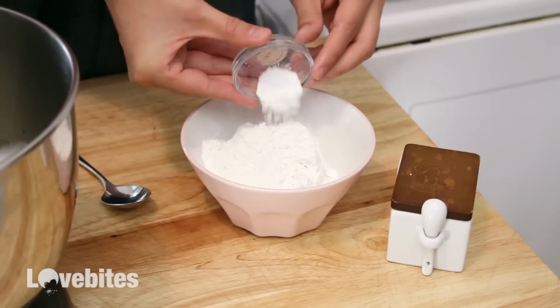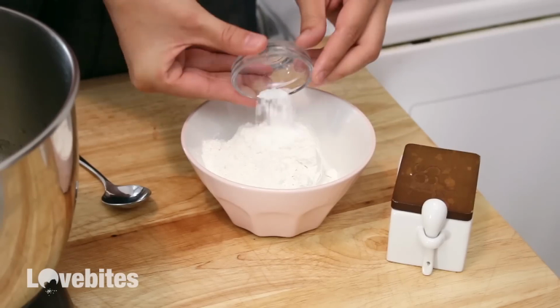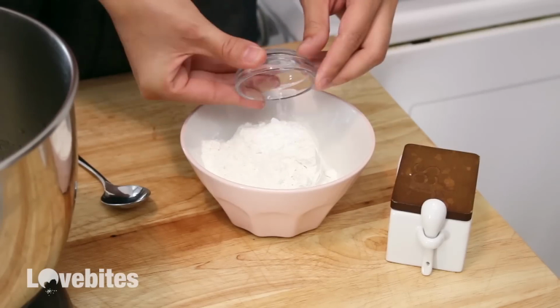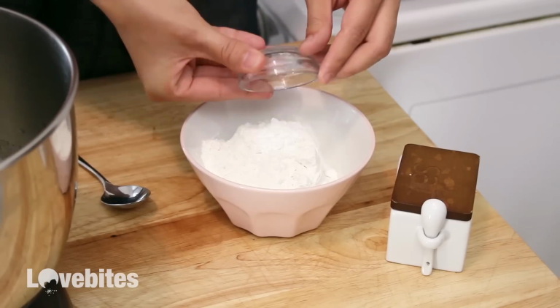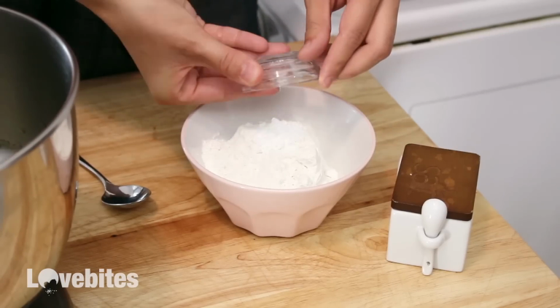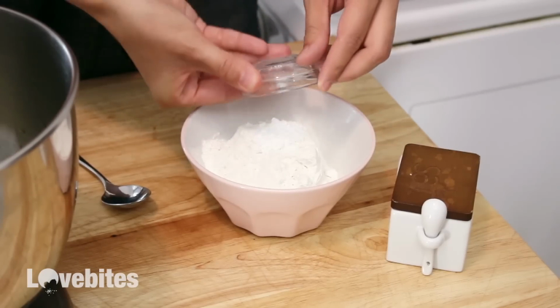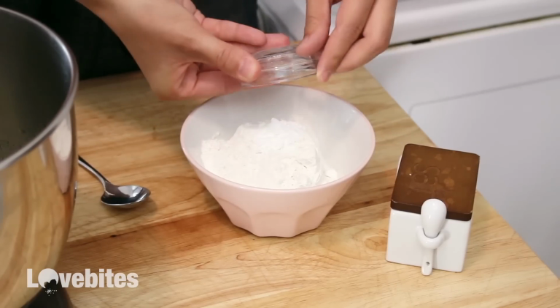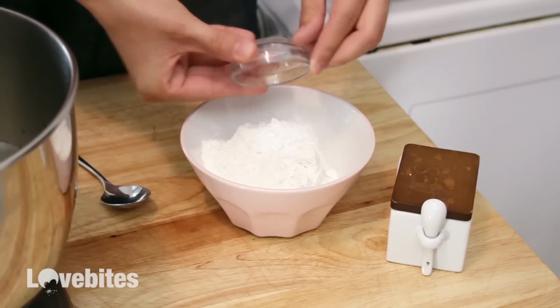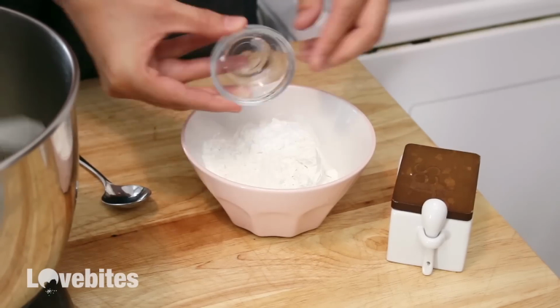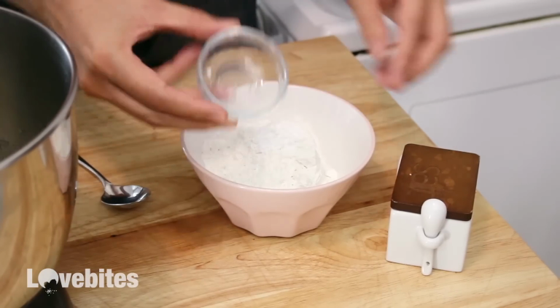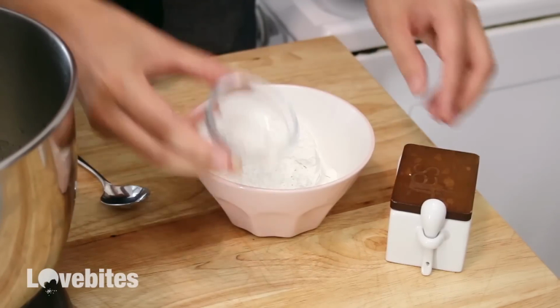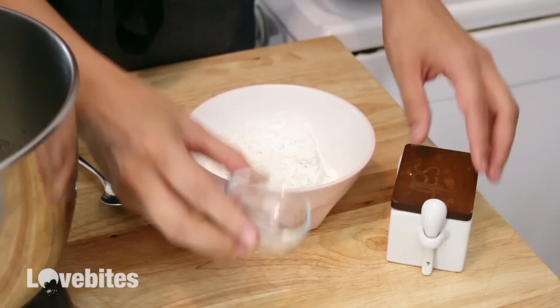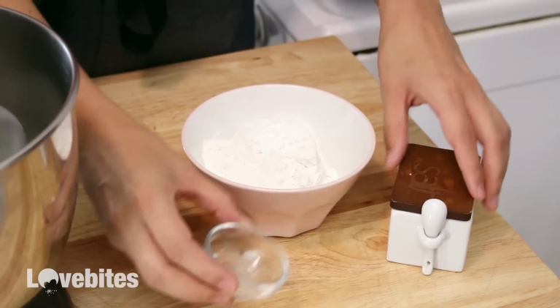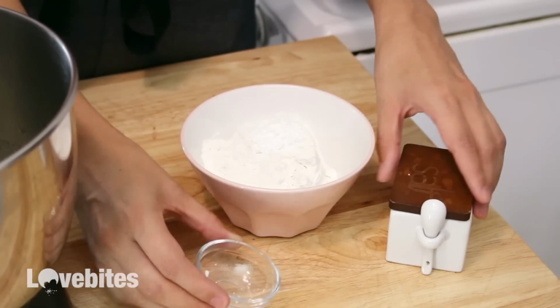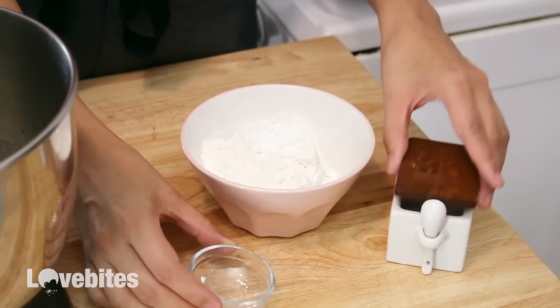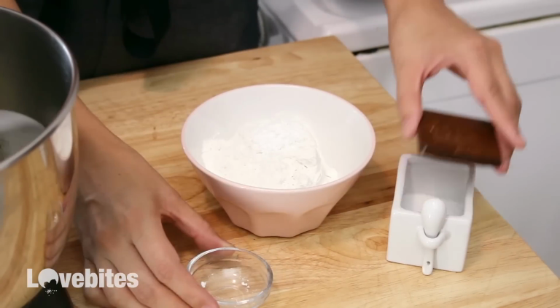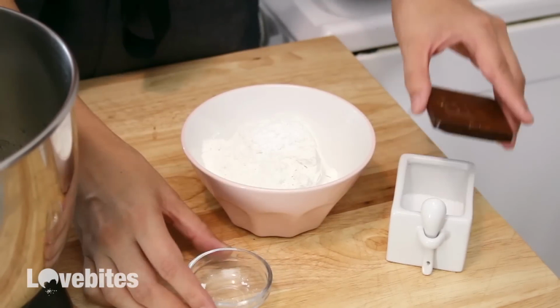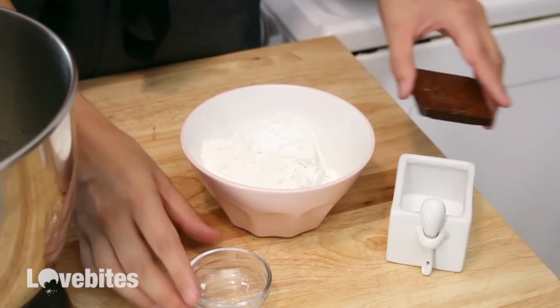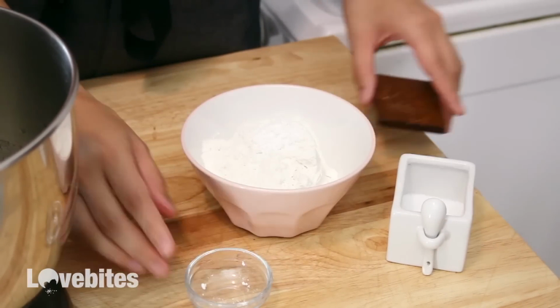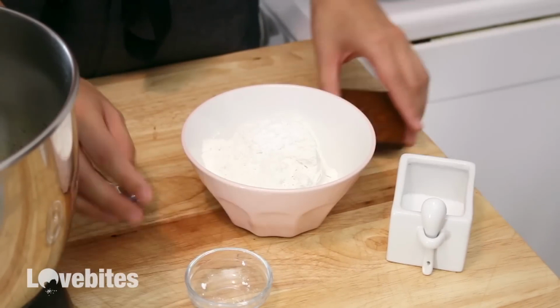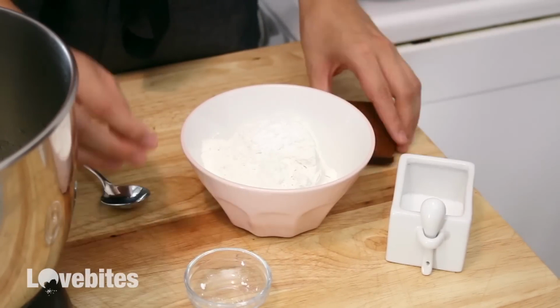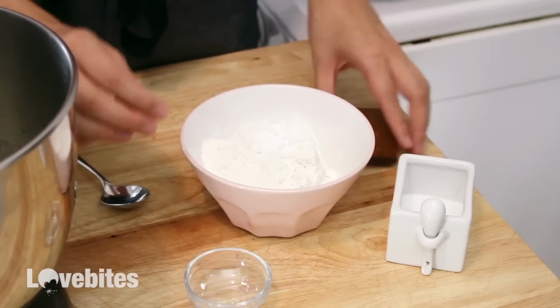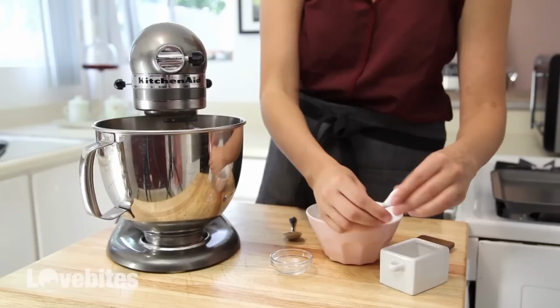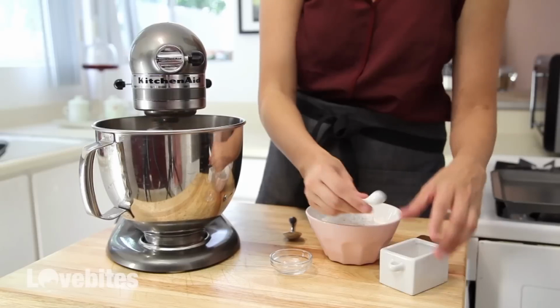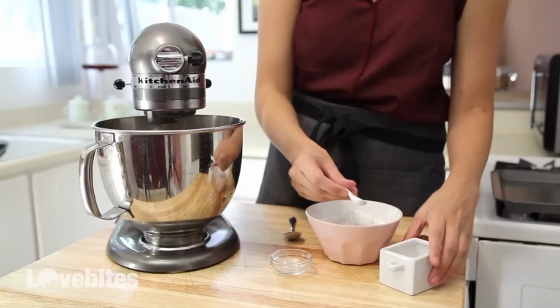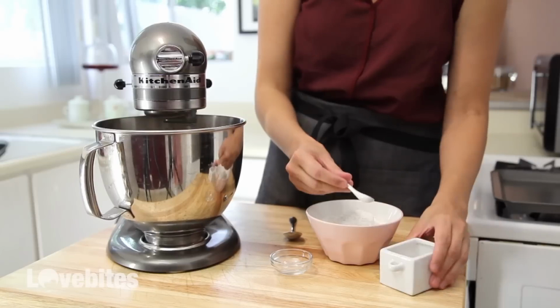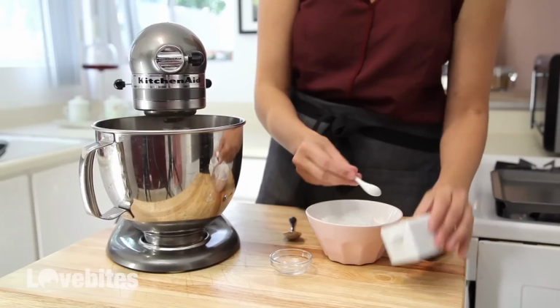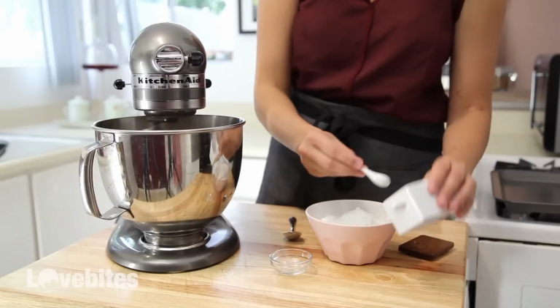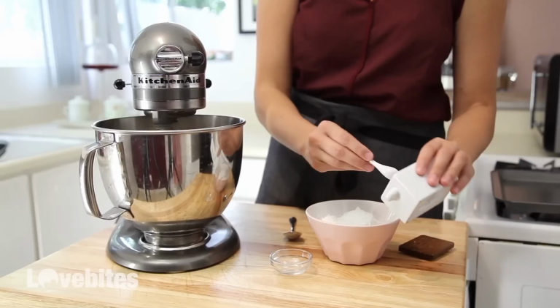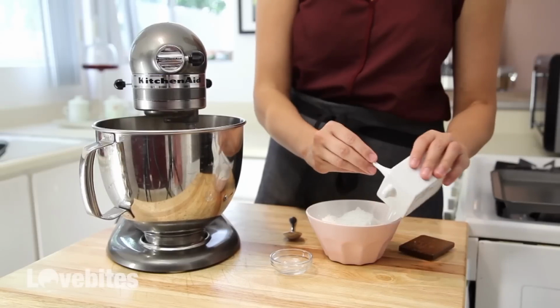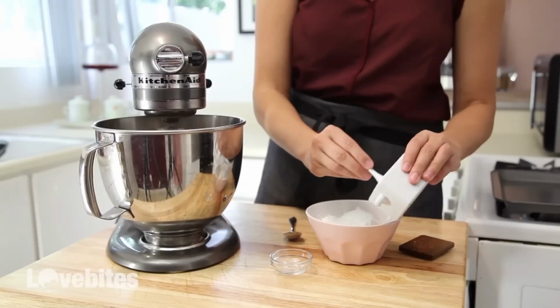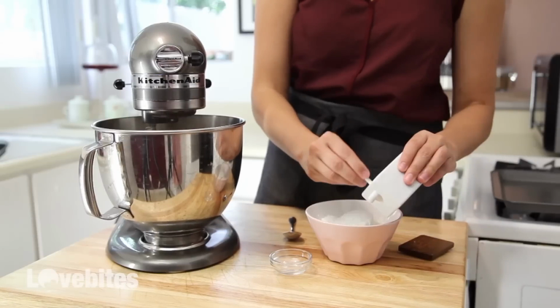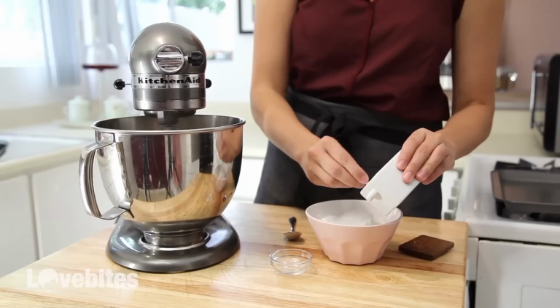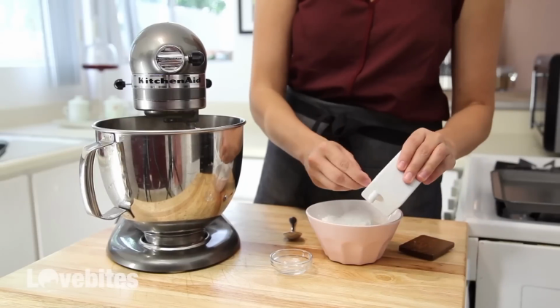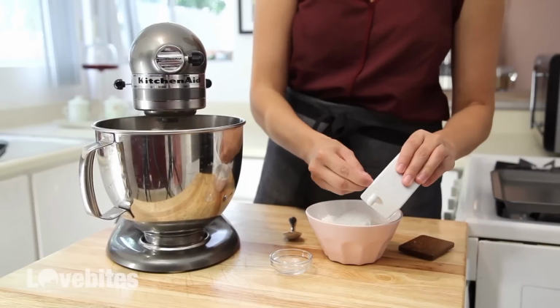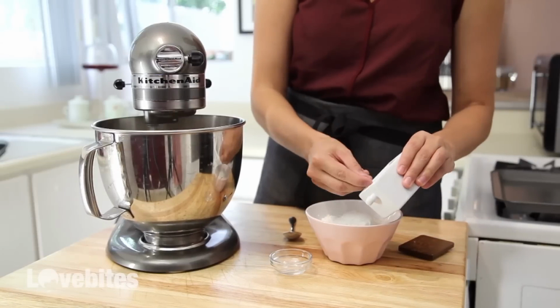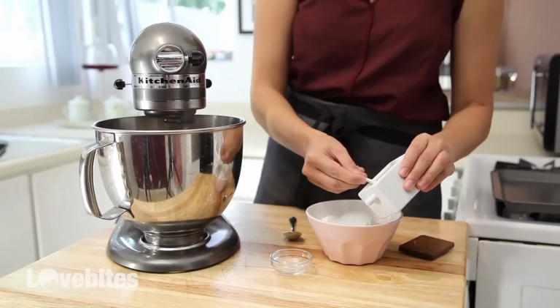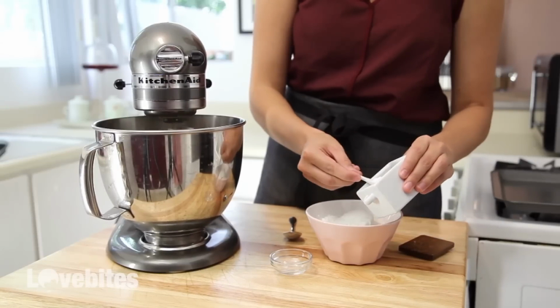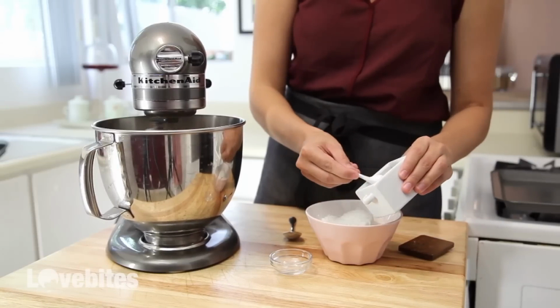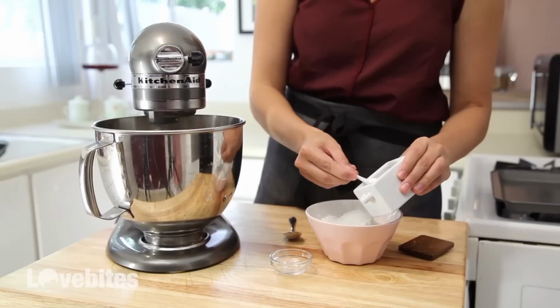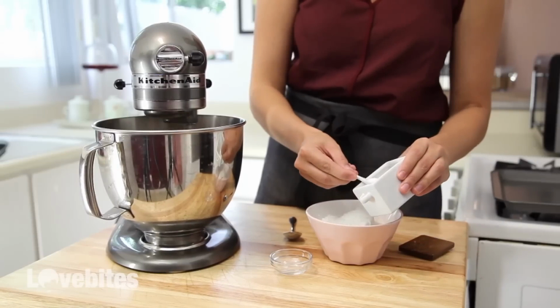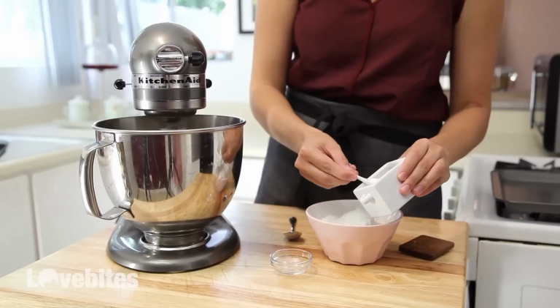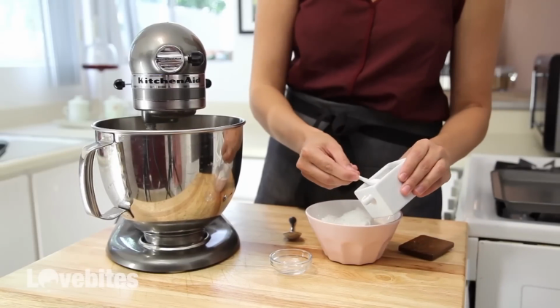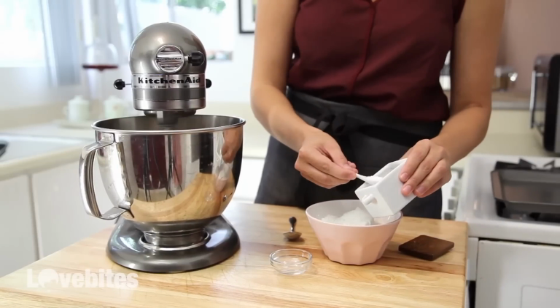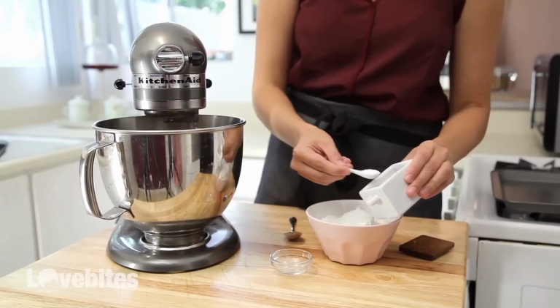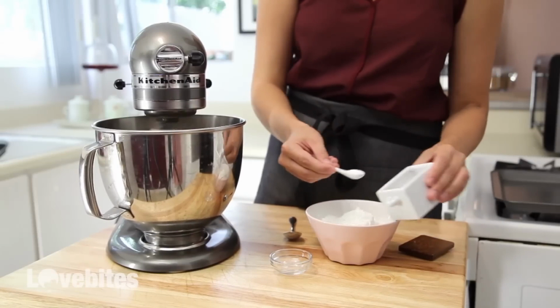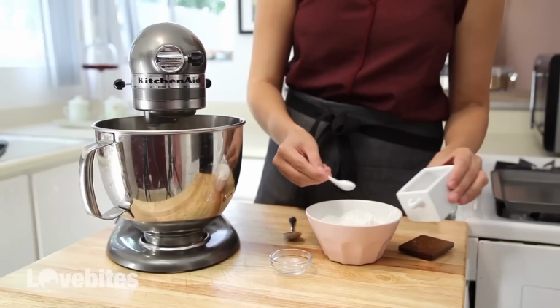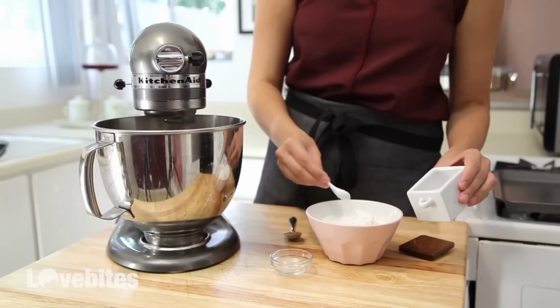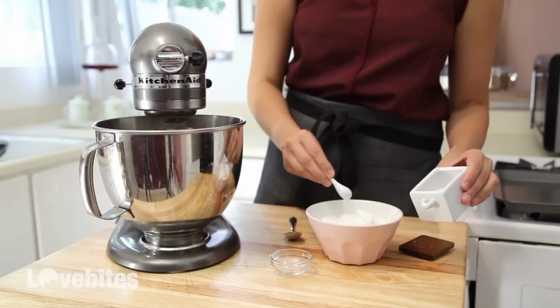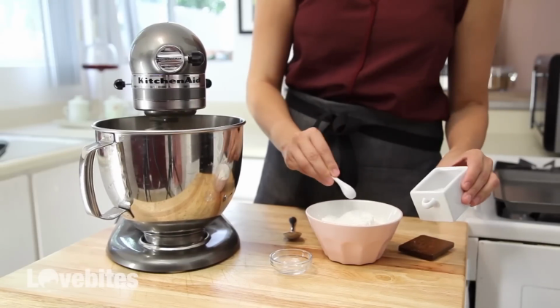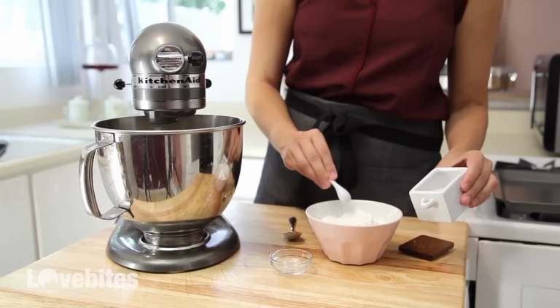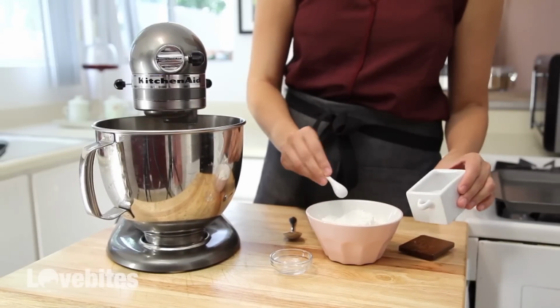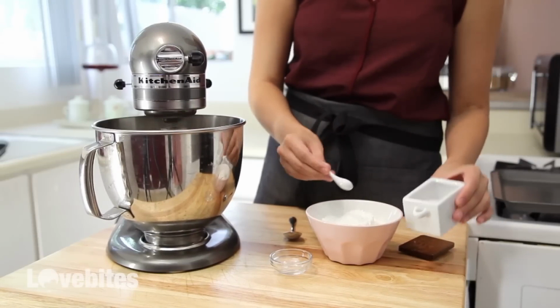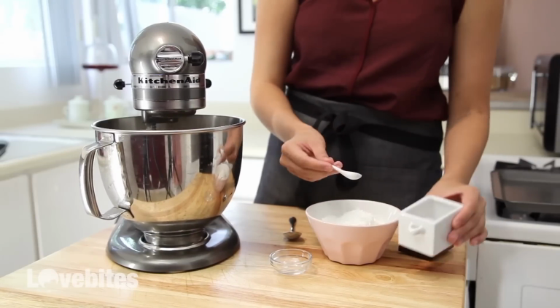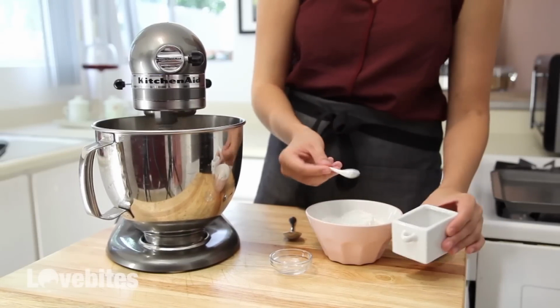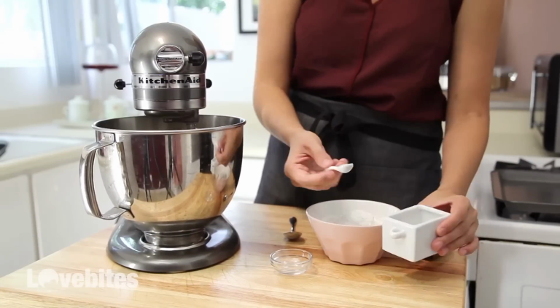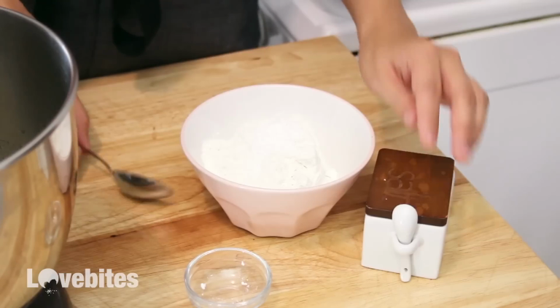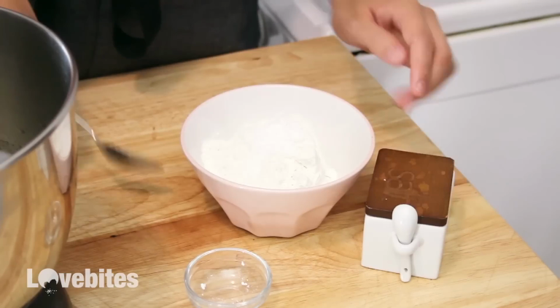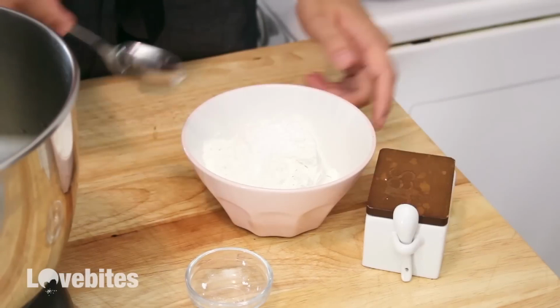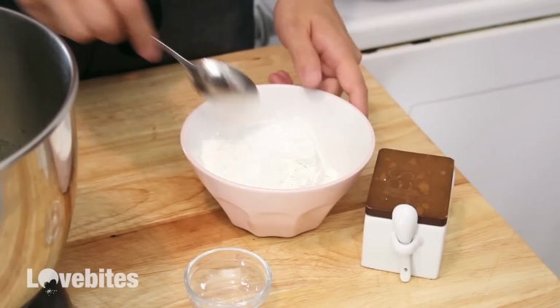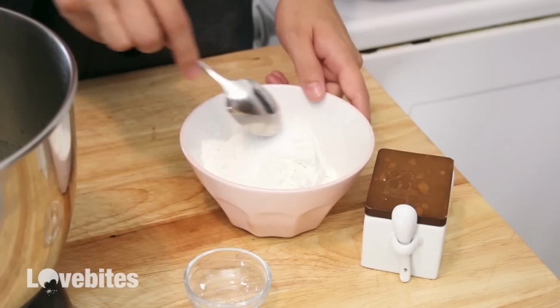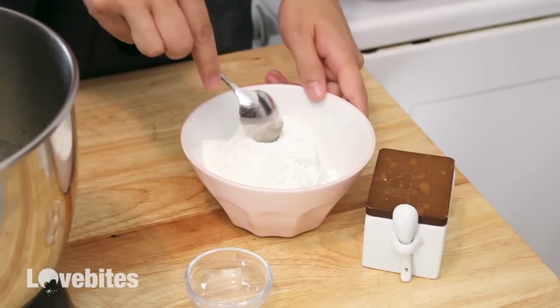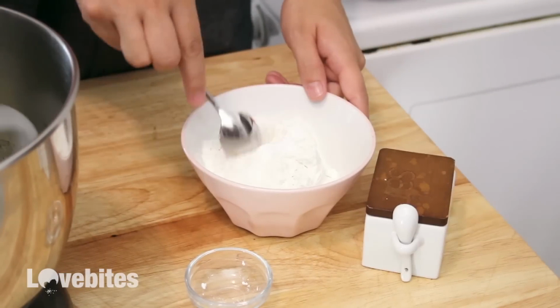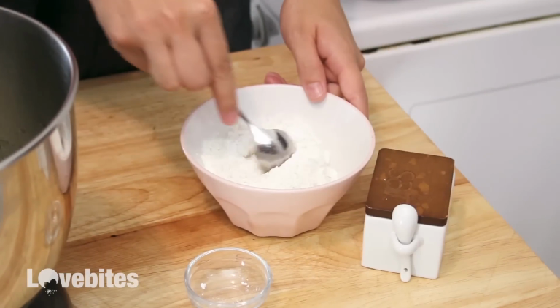While that's mixing, add some baking powder and salt to your flour and mix it together. You can also melt your butter at this point as well.